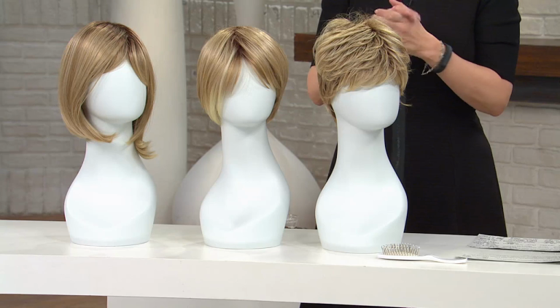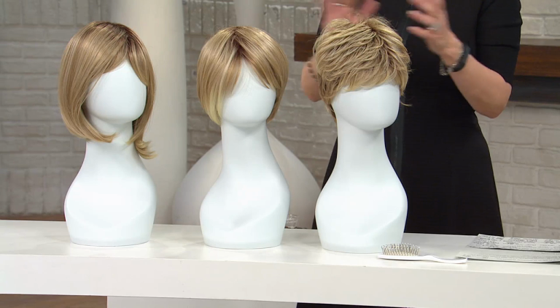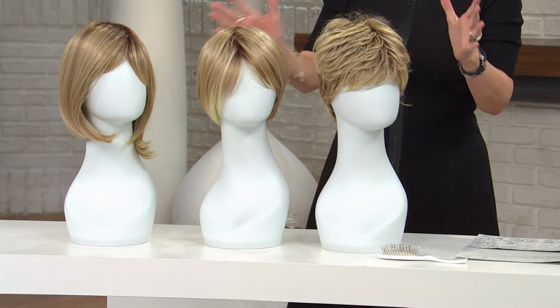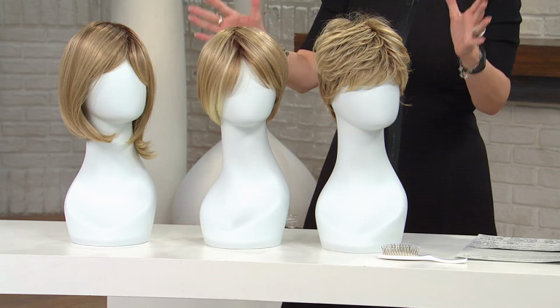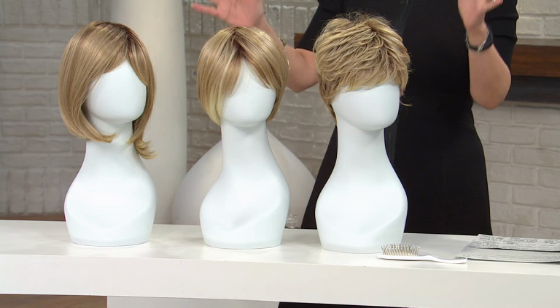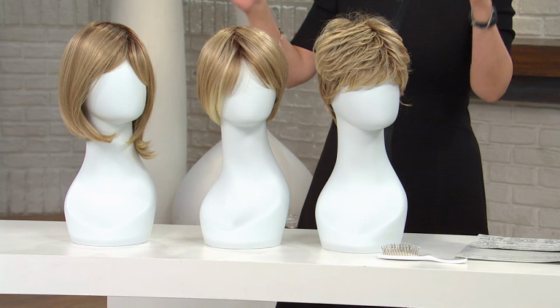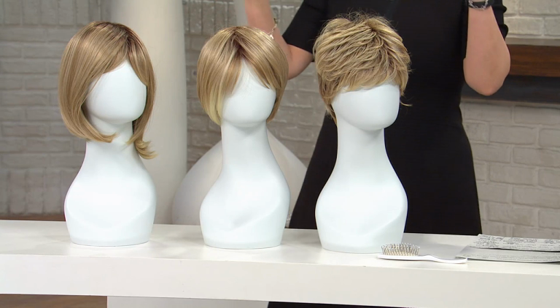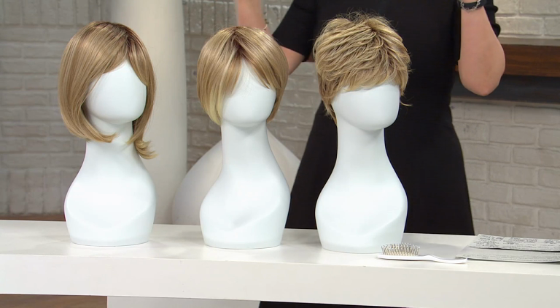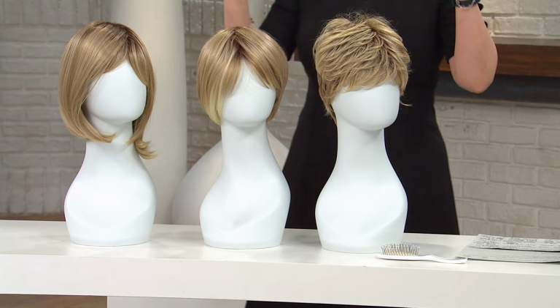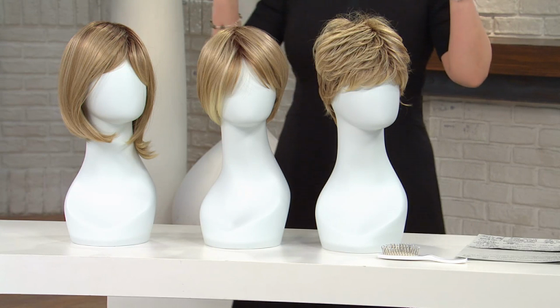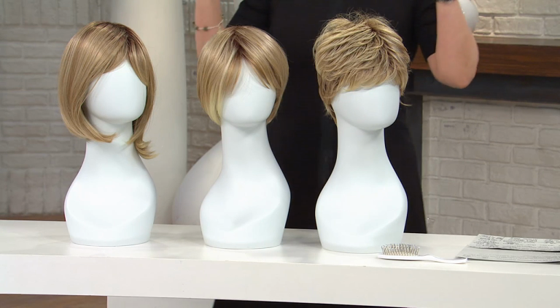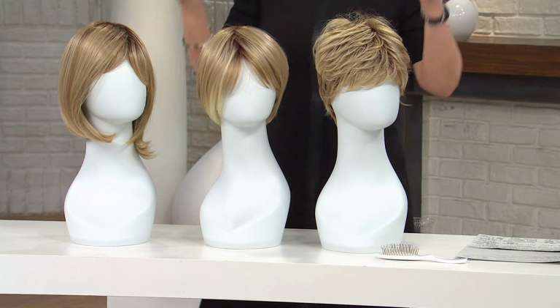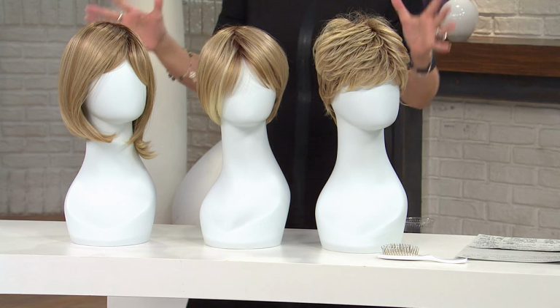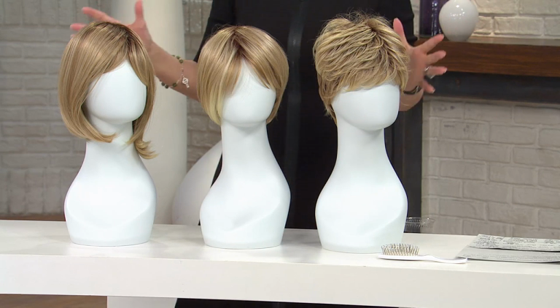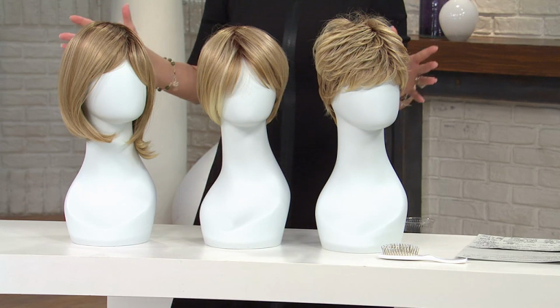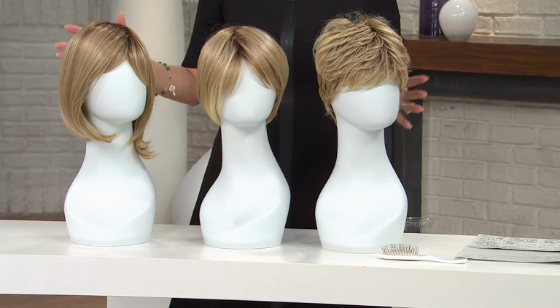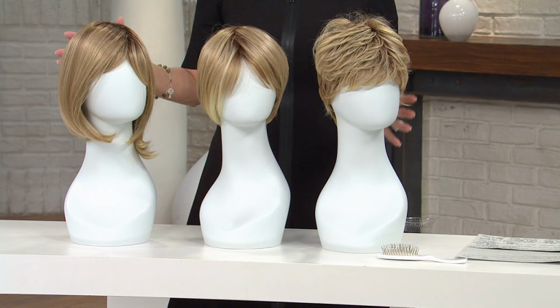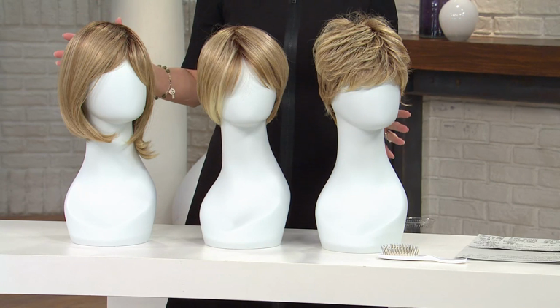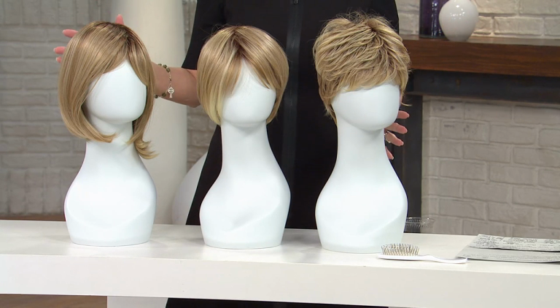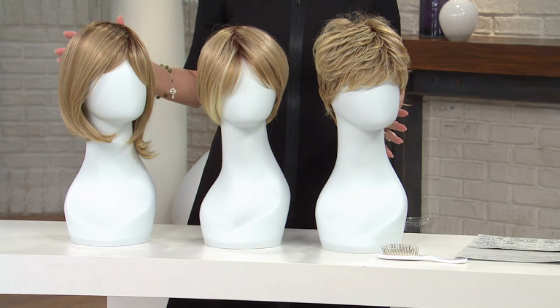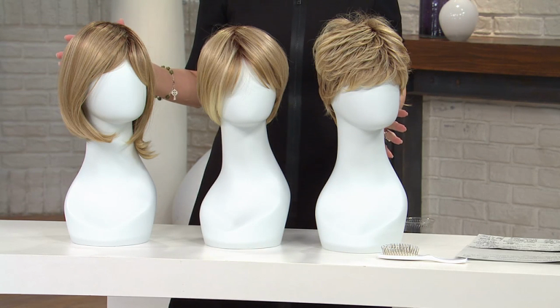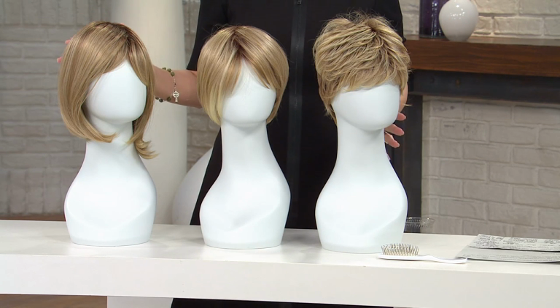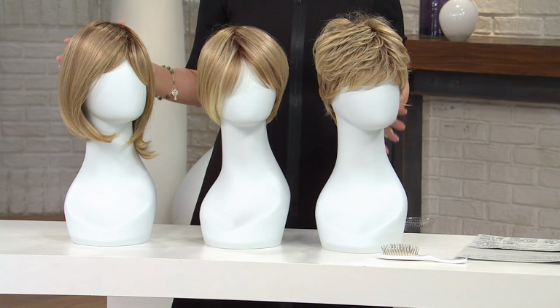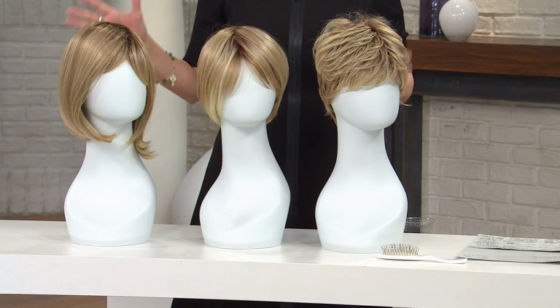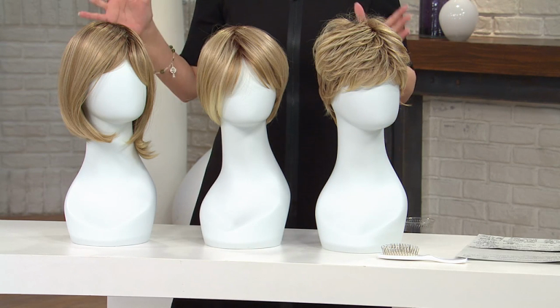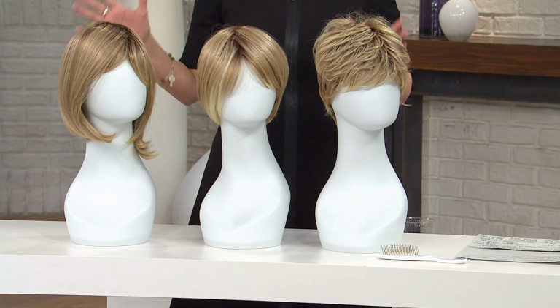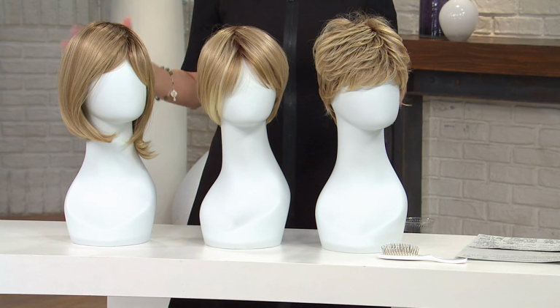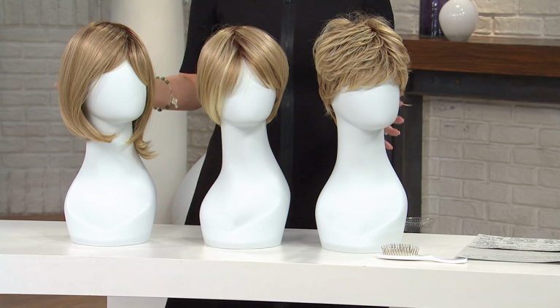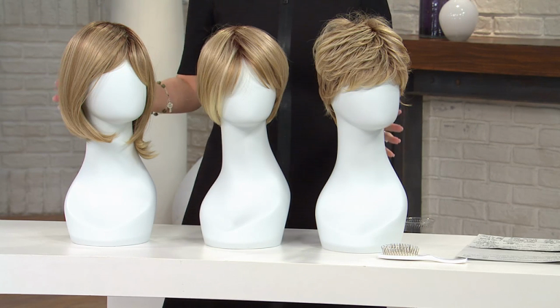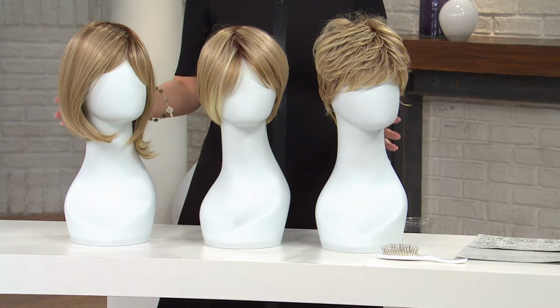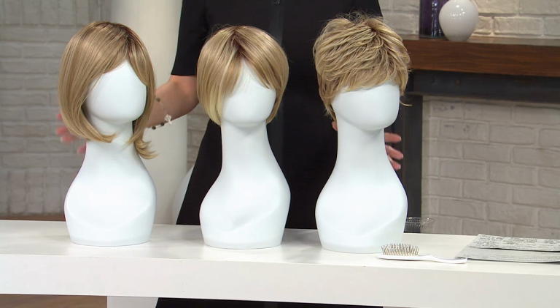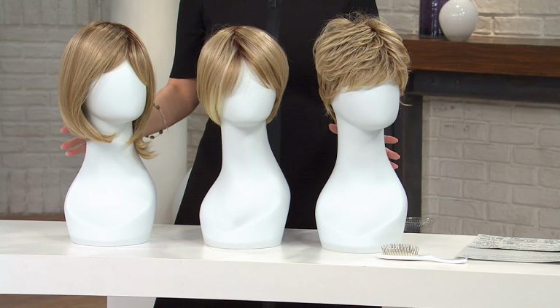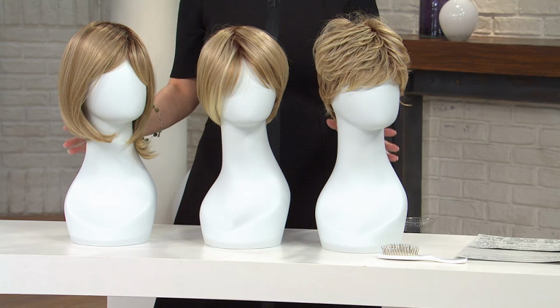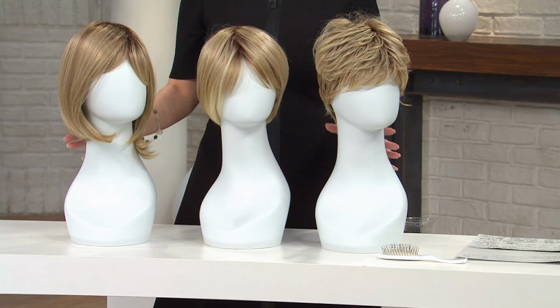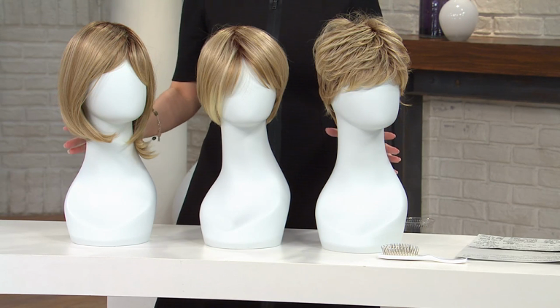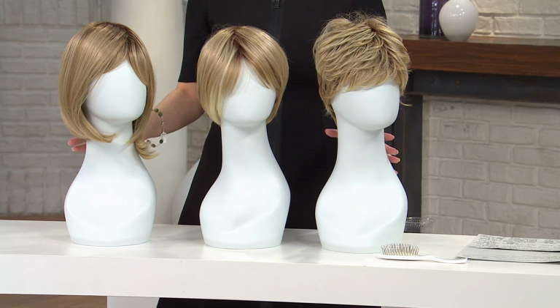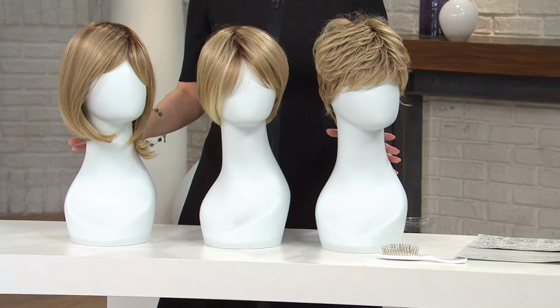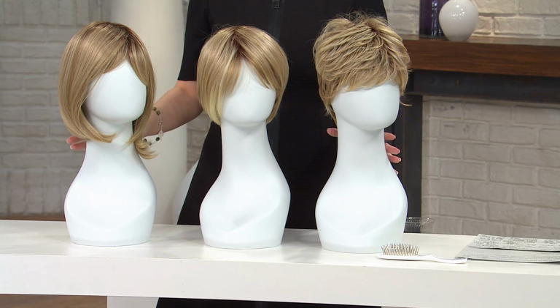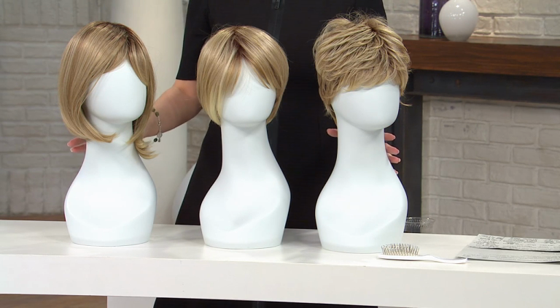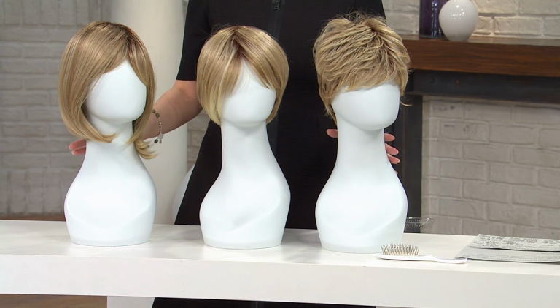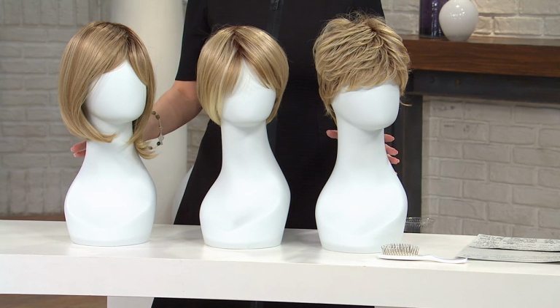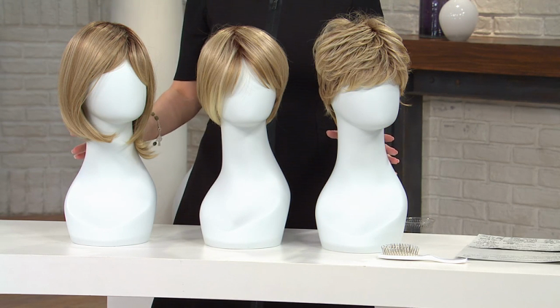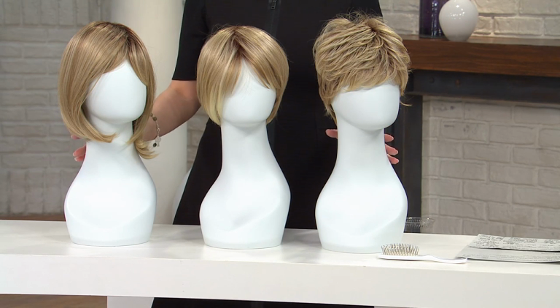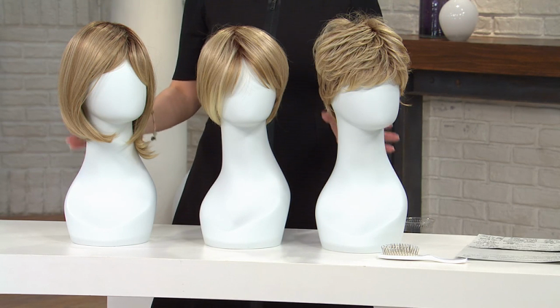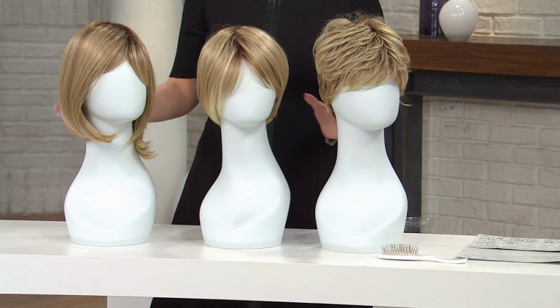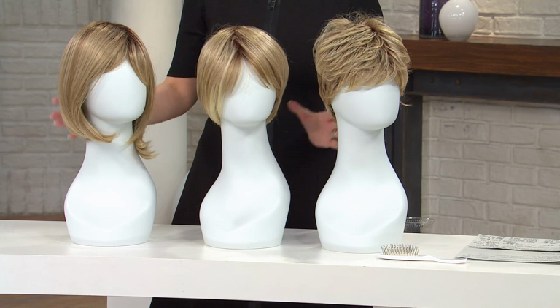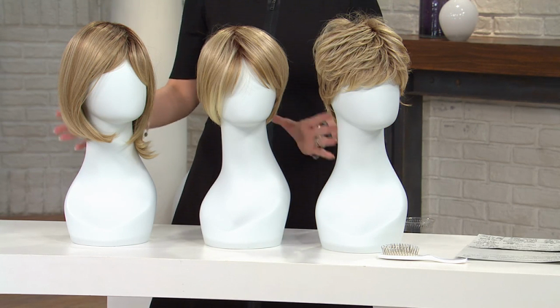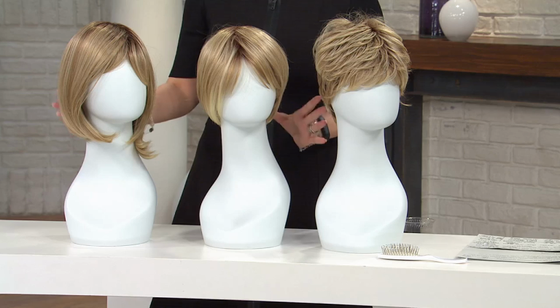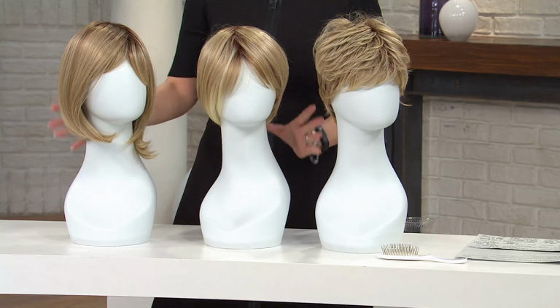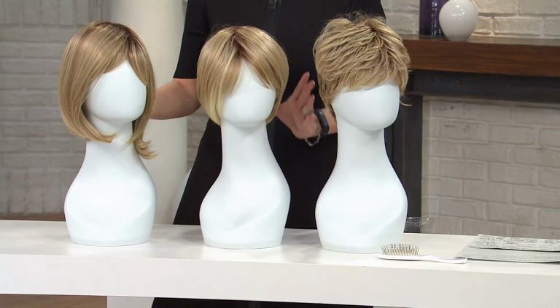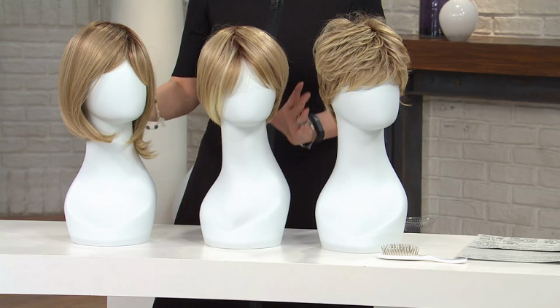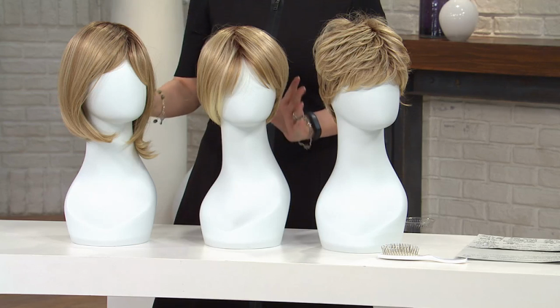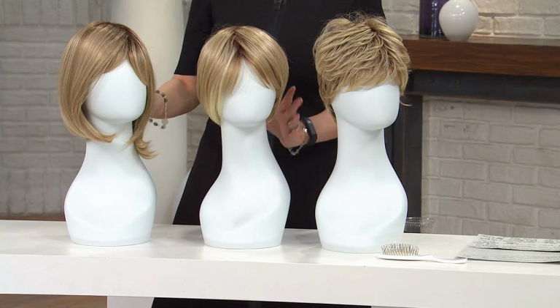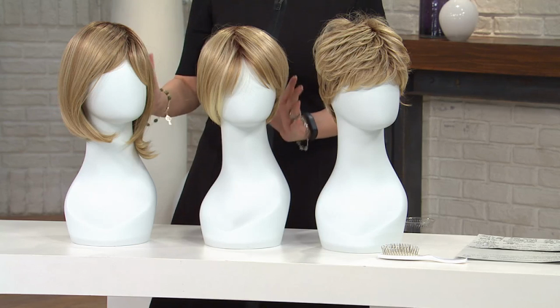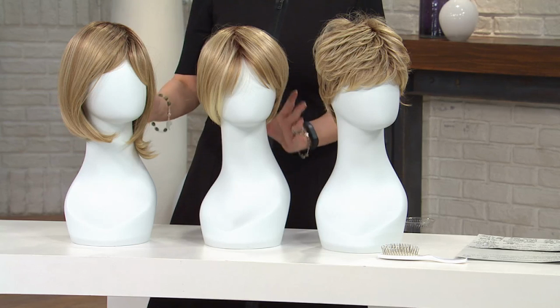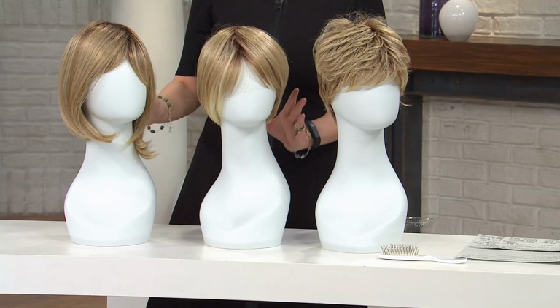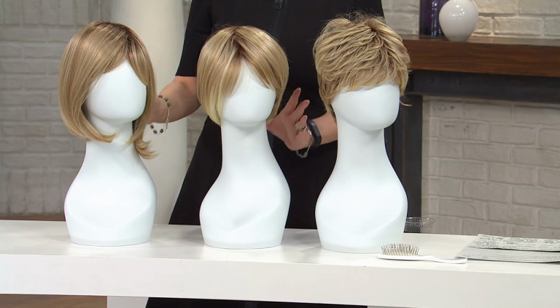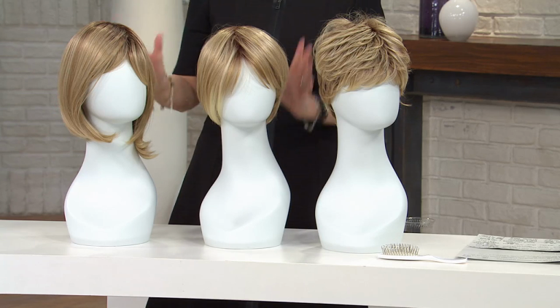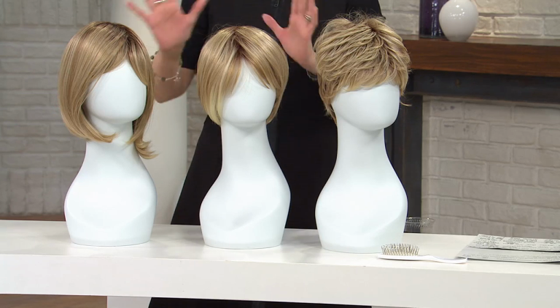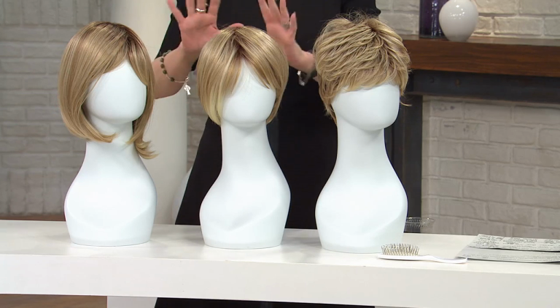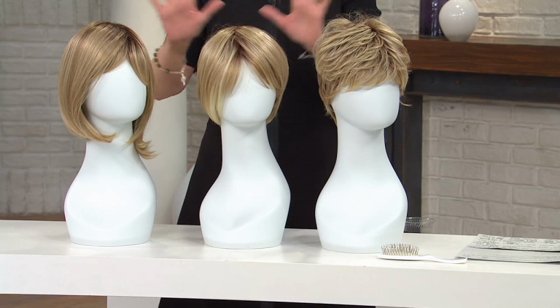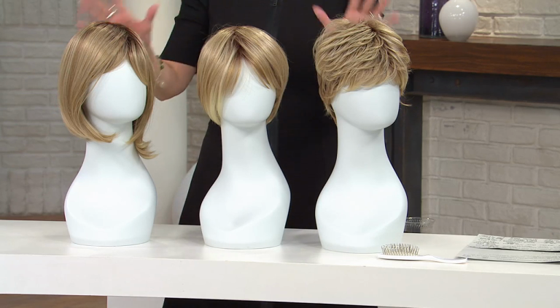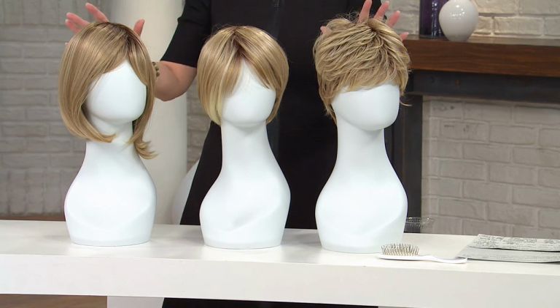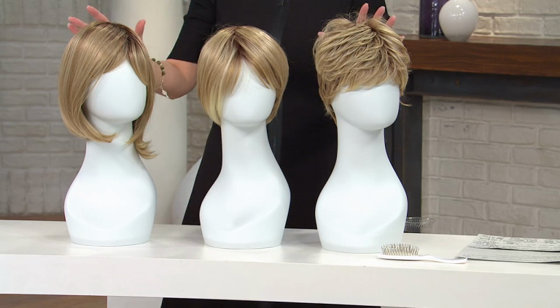Becky Gonzalez, for the very first time, the first ever Hairdo wig Today's Special Value — and you choose which one you want. So you have a choice.